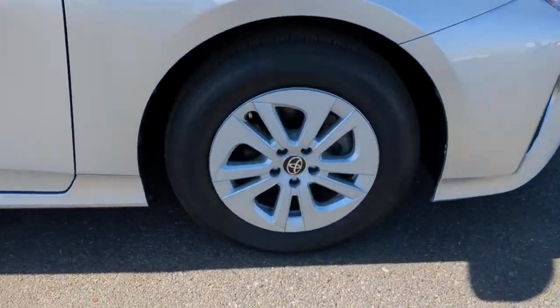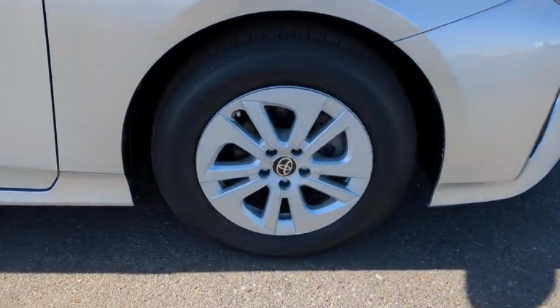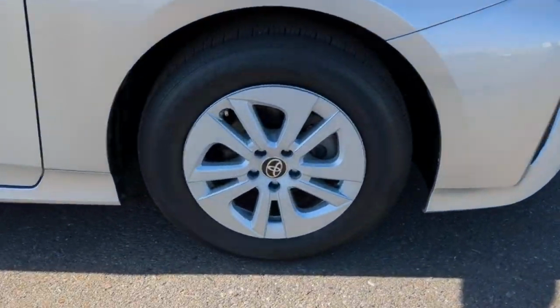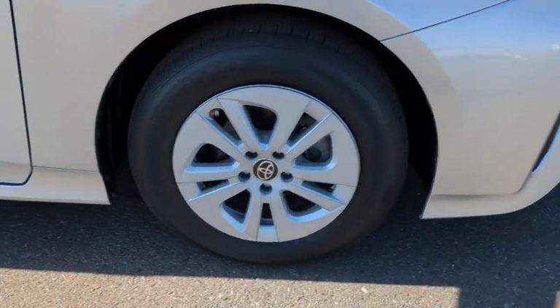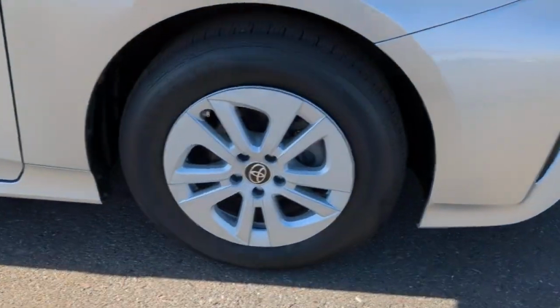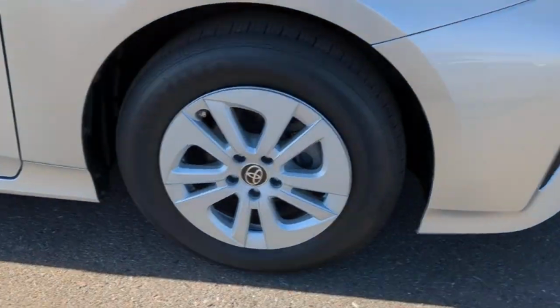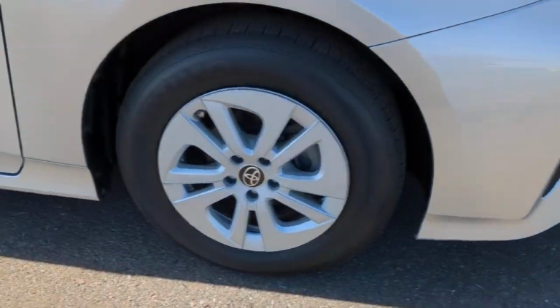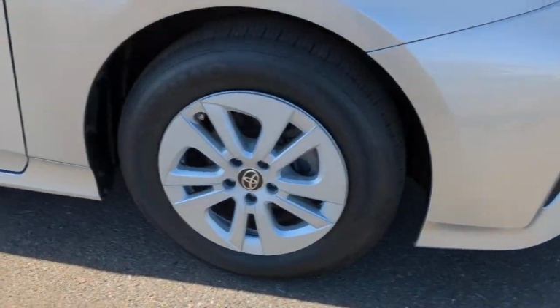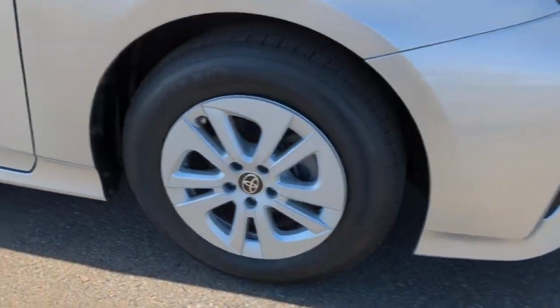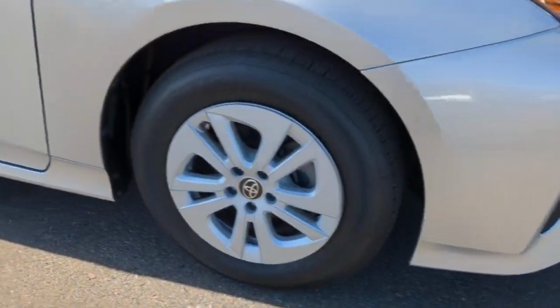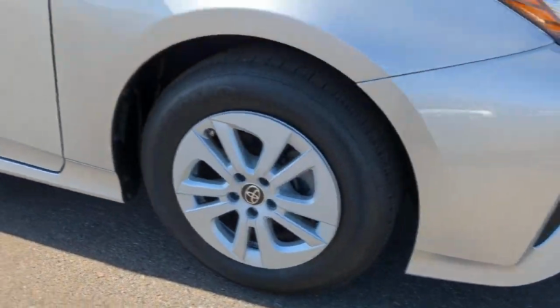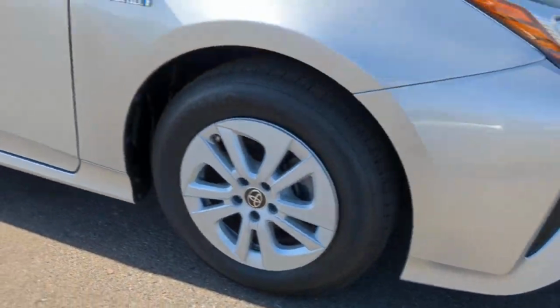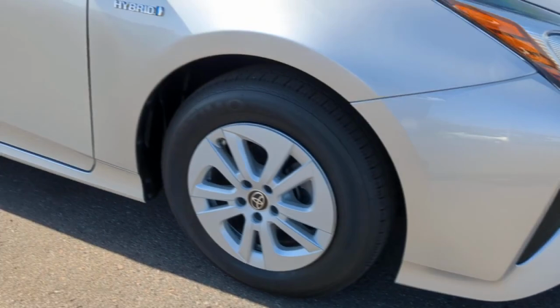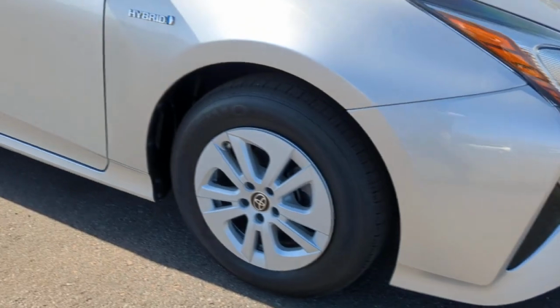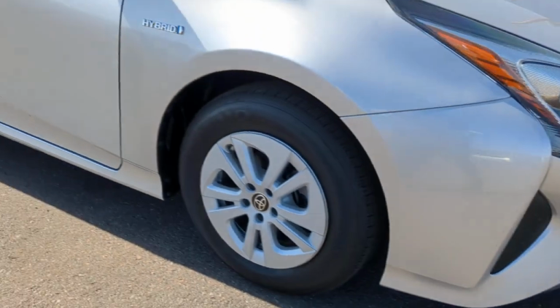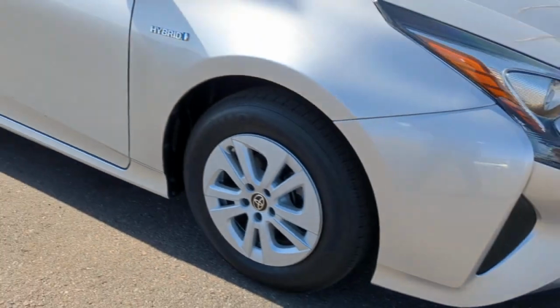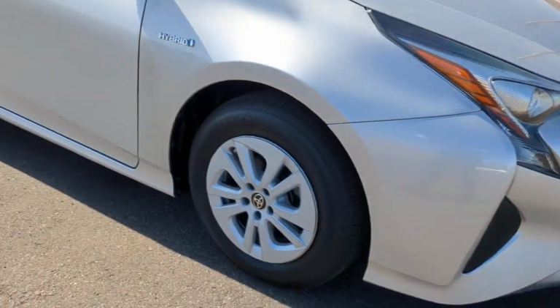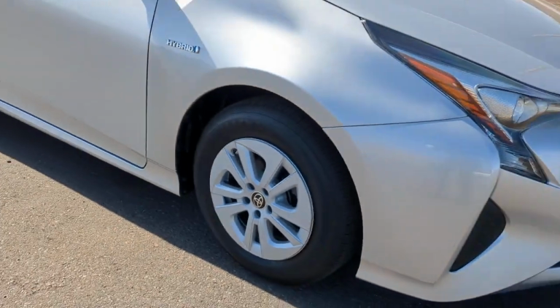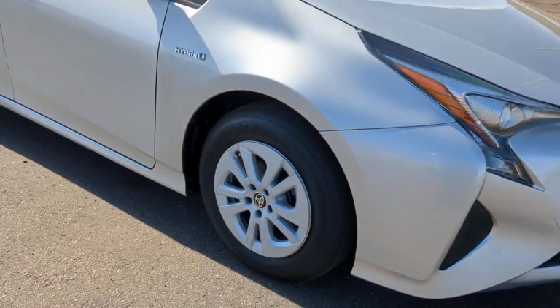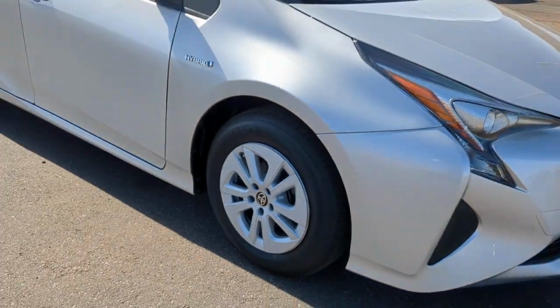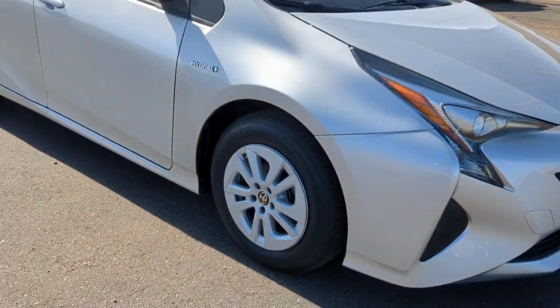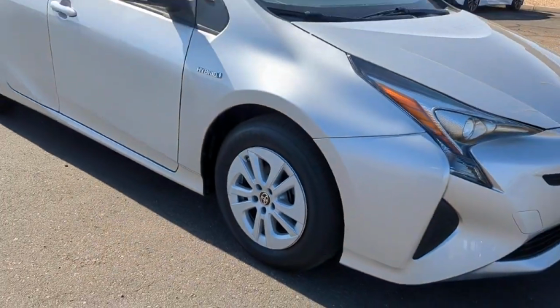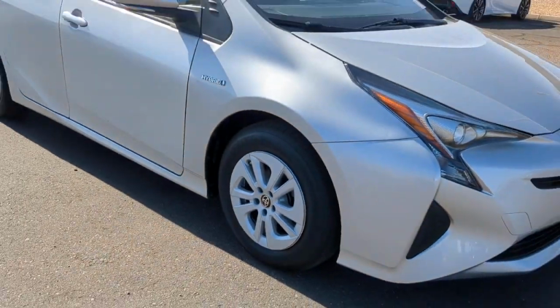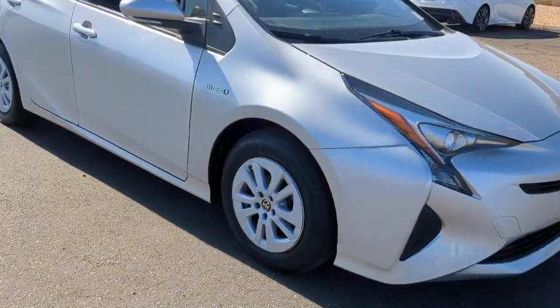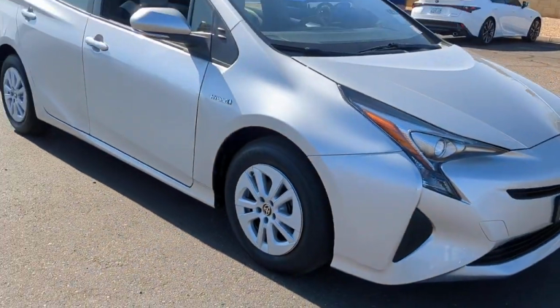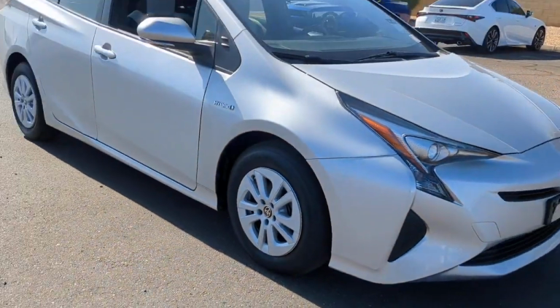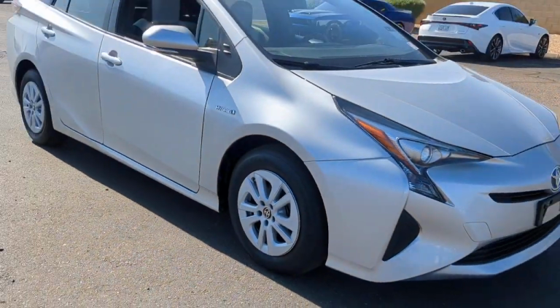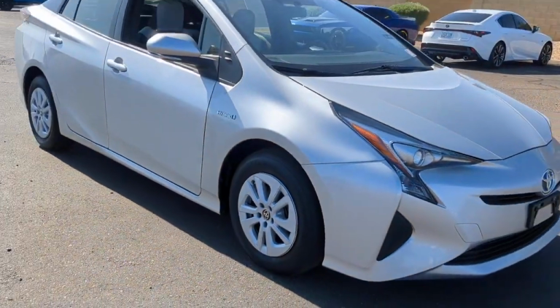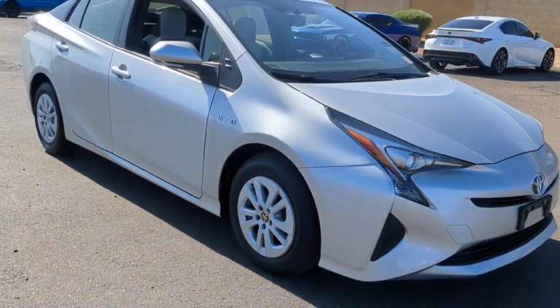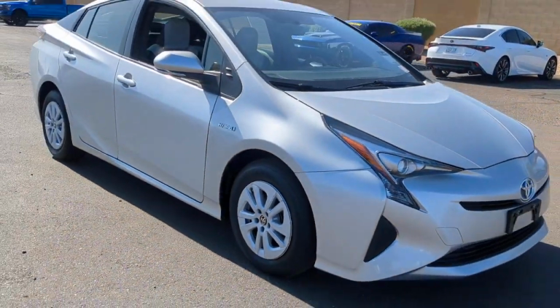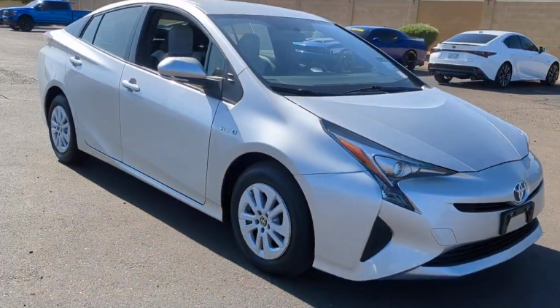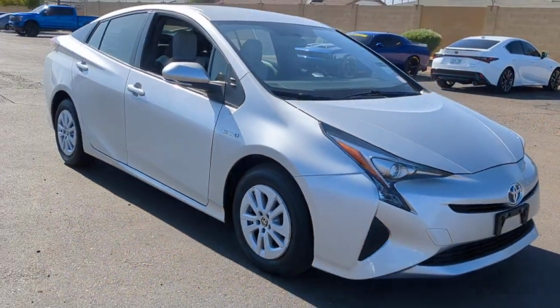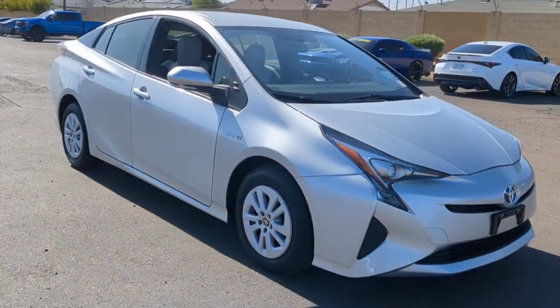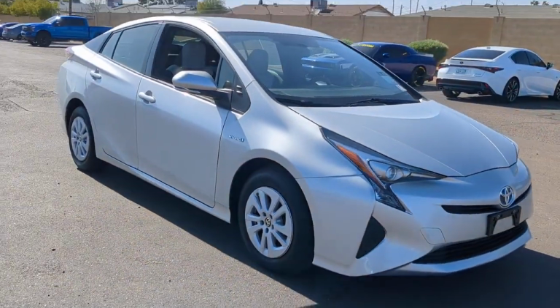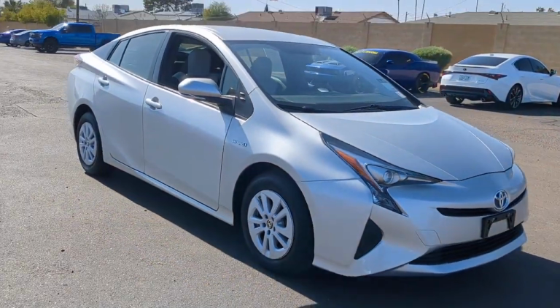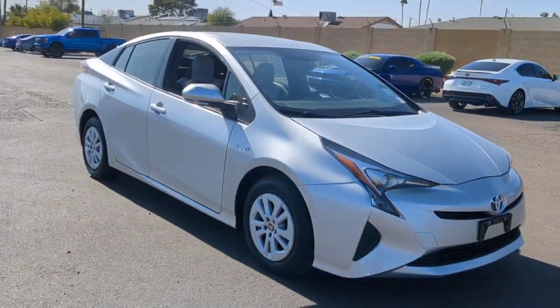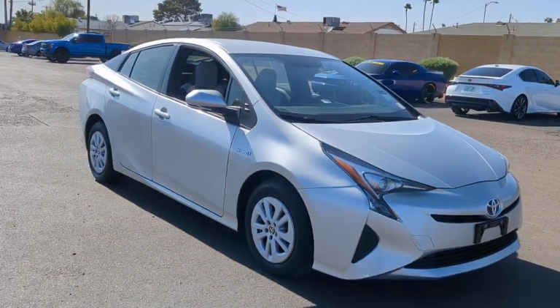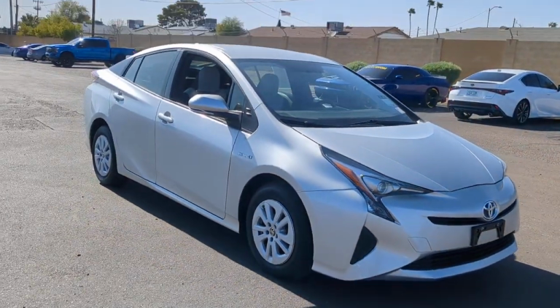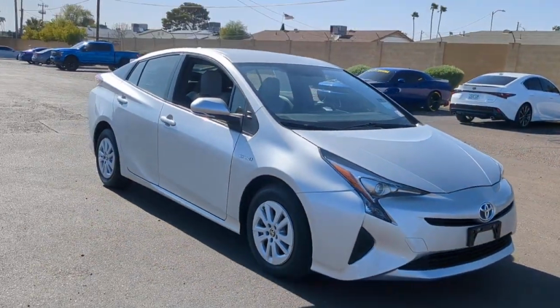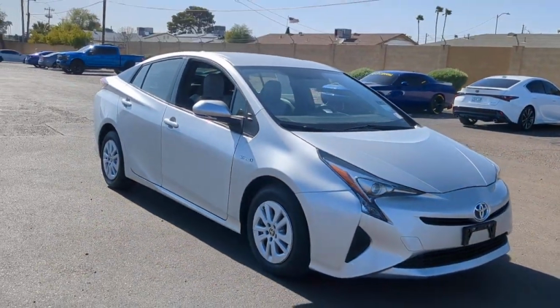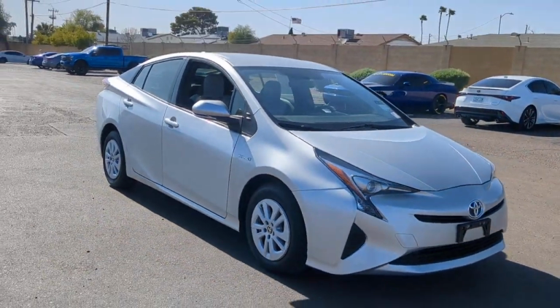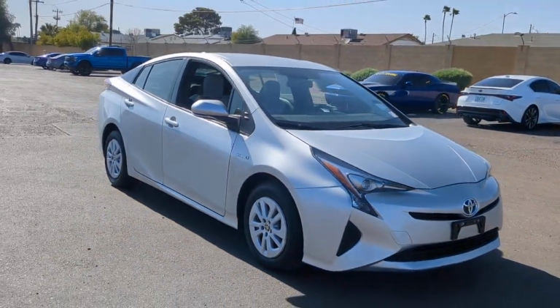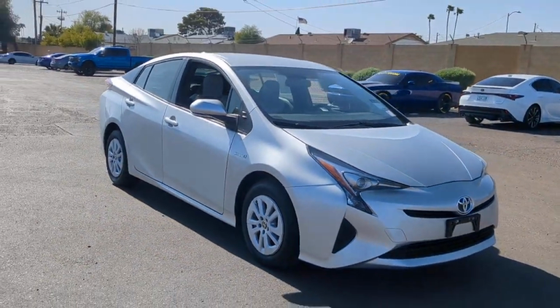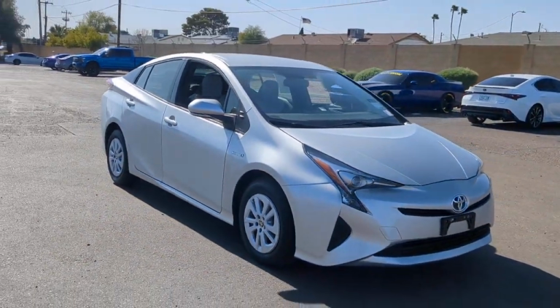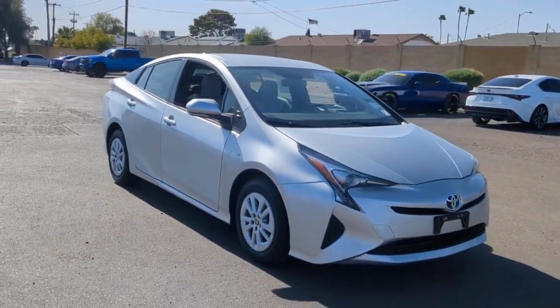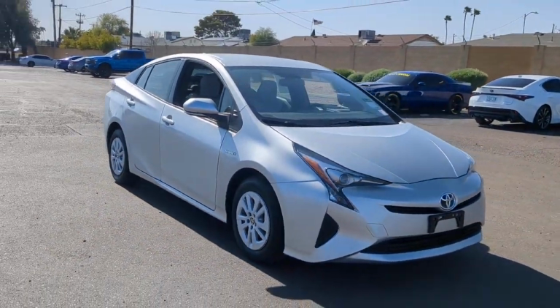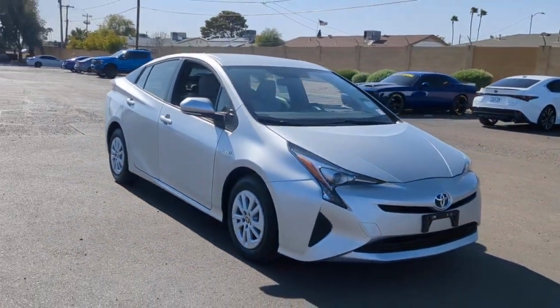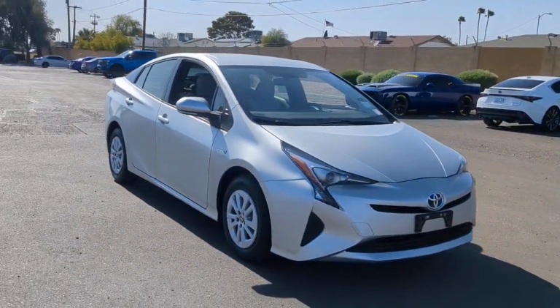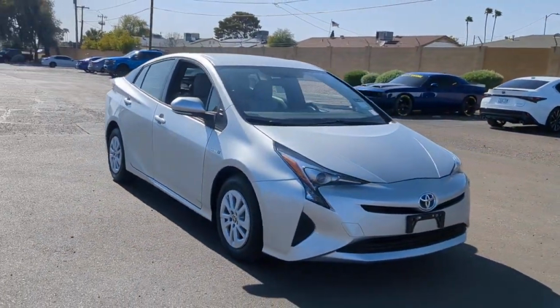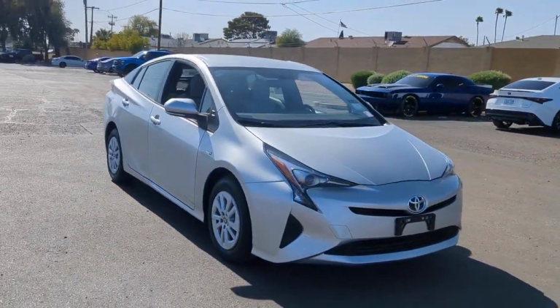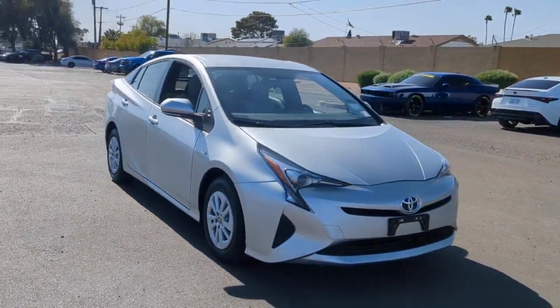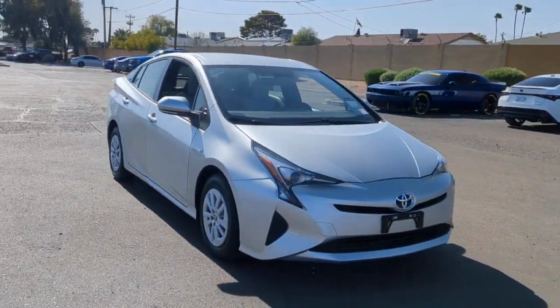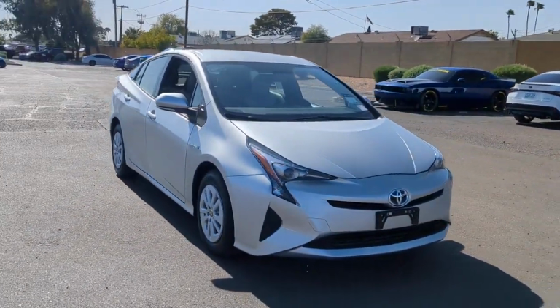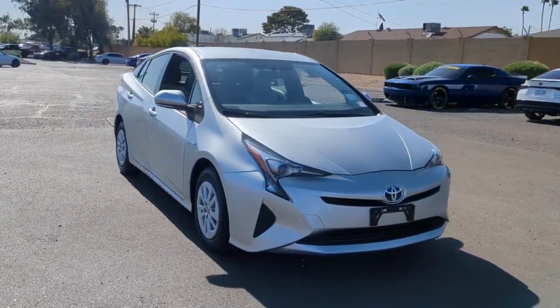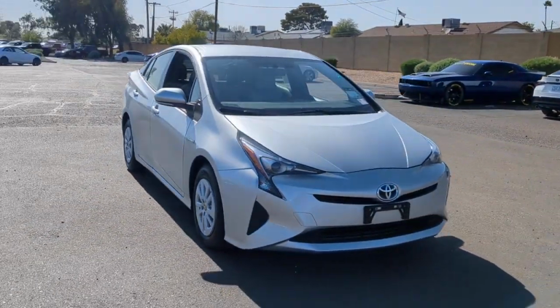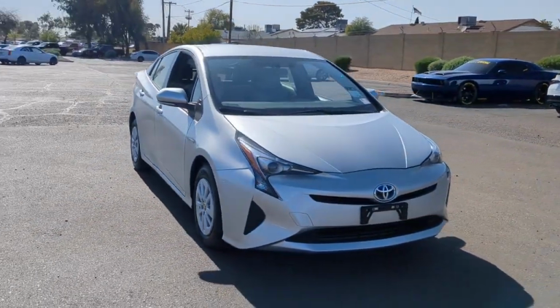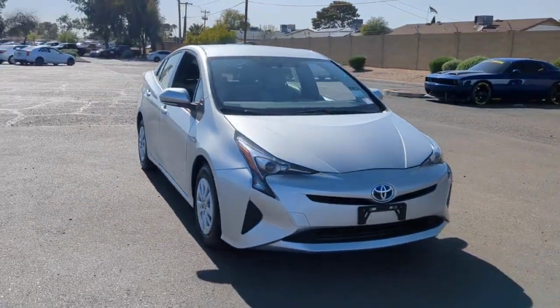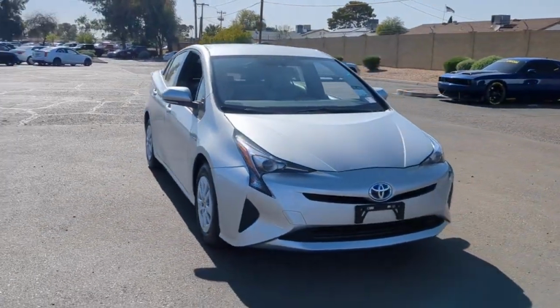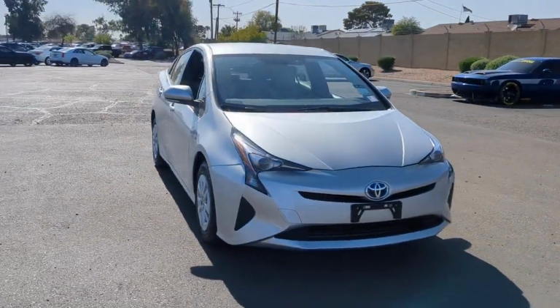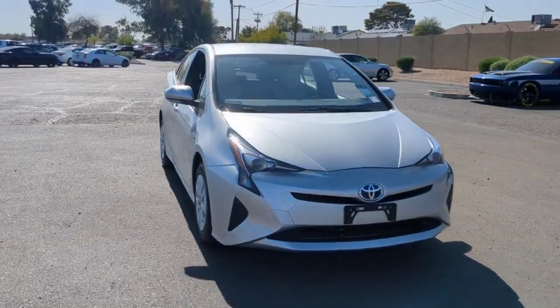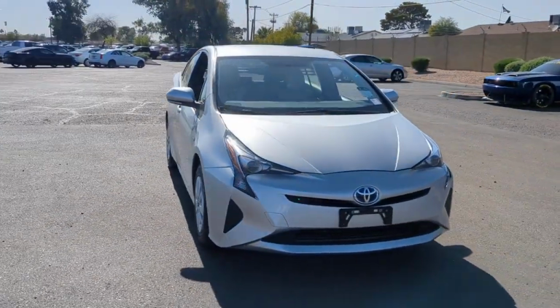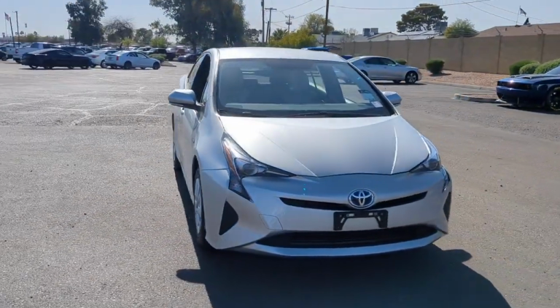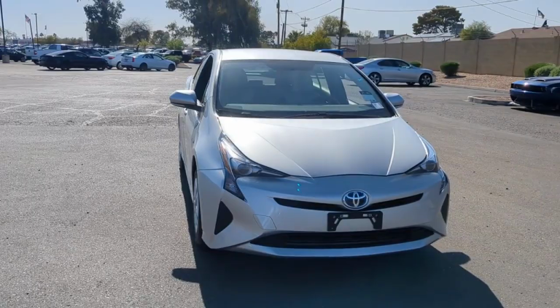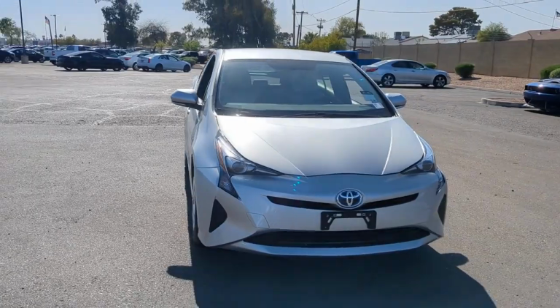With Prius's striking good looks and available all-wheel drive, you'll have the confidence to follow wherever the road leads.